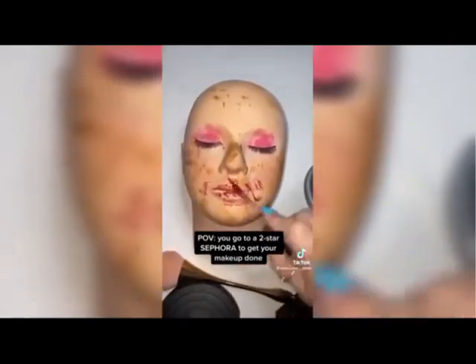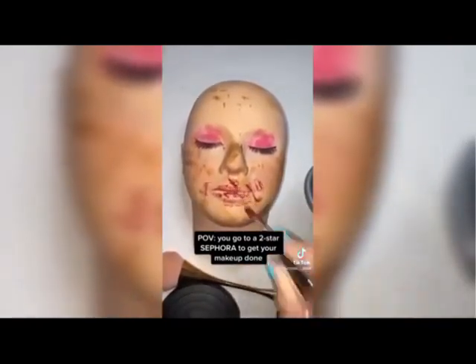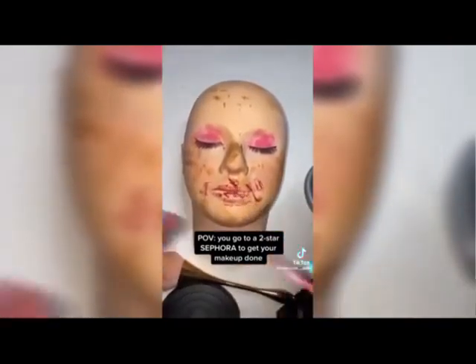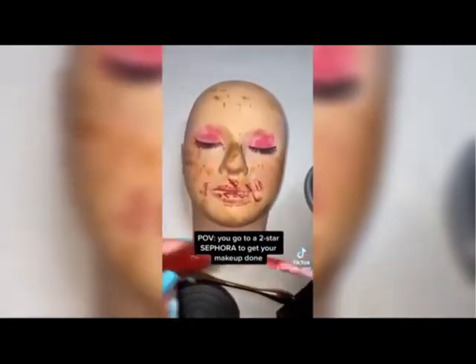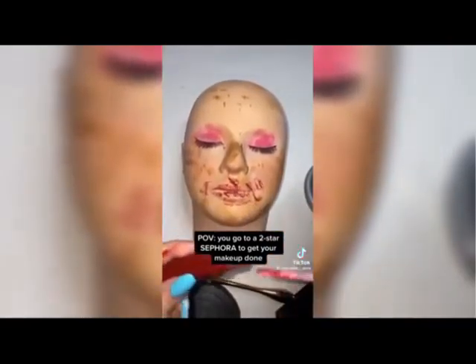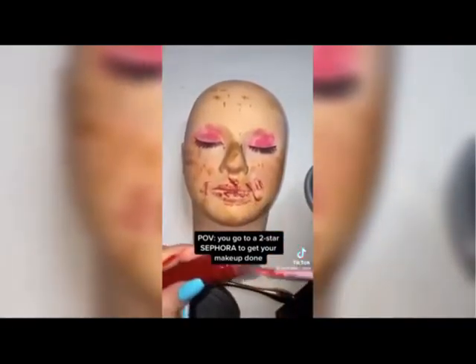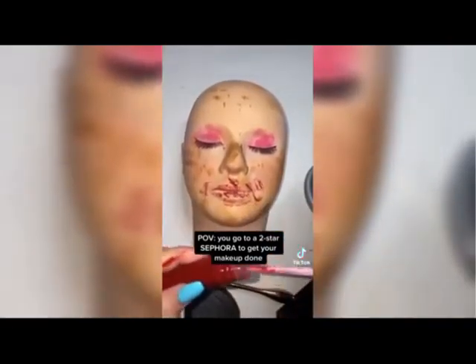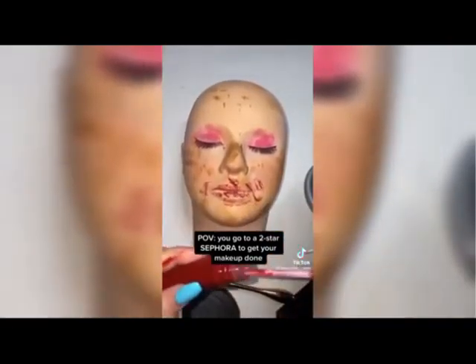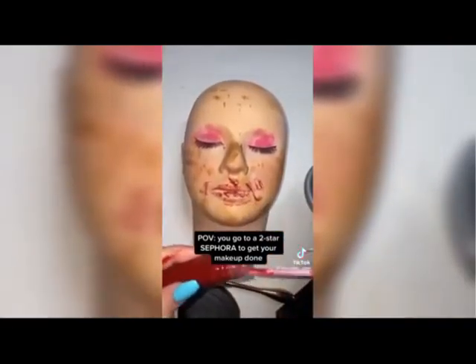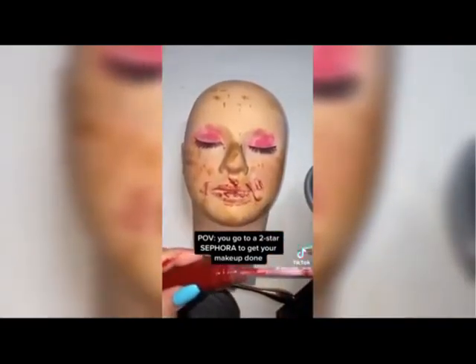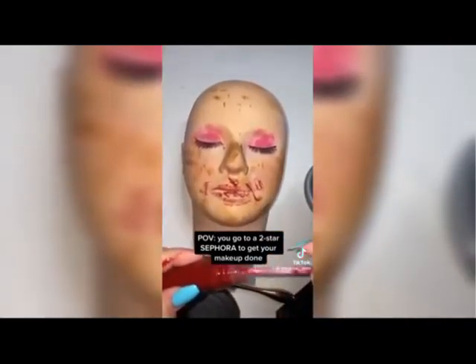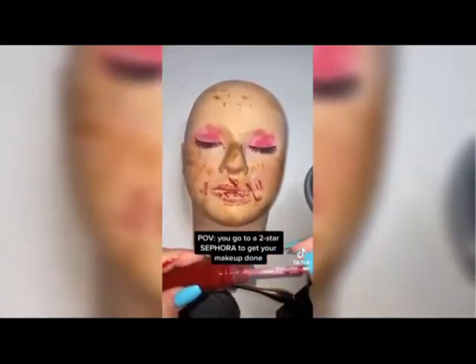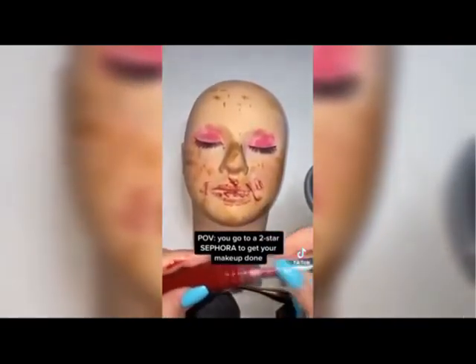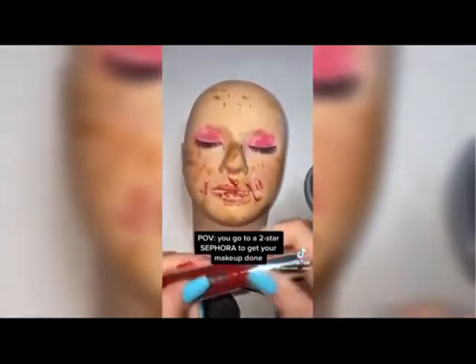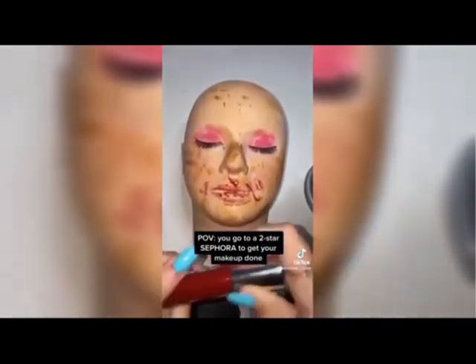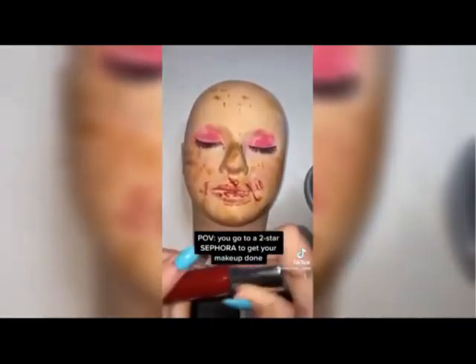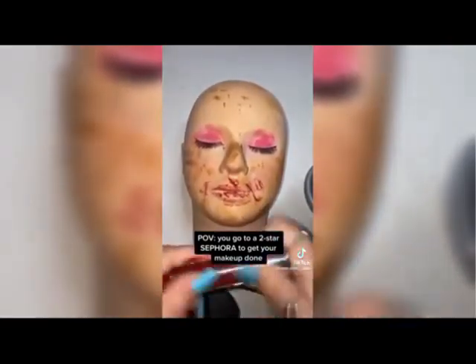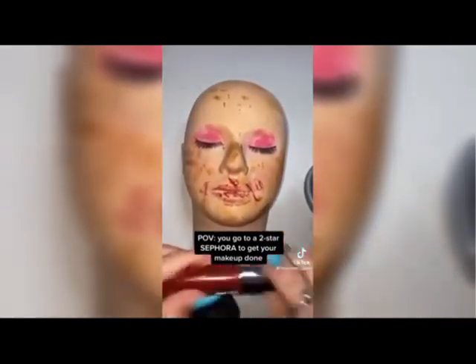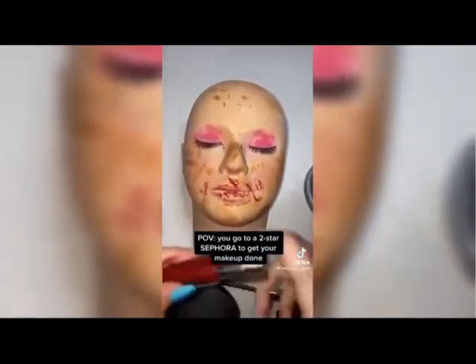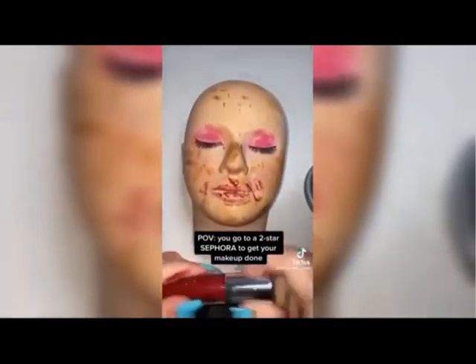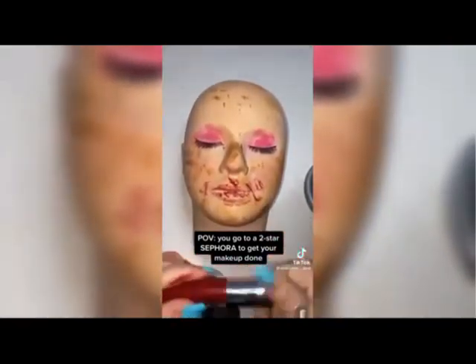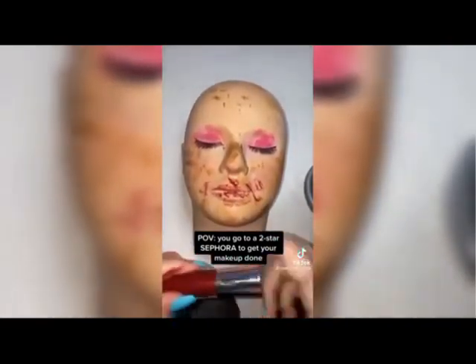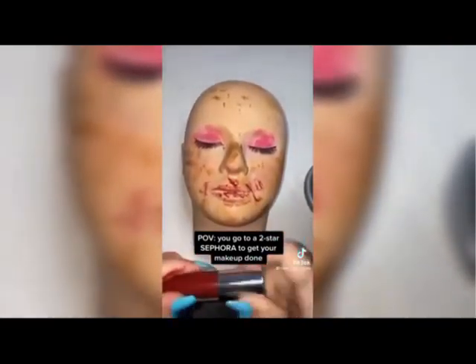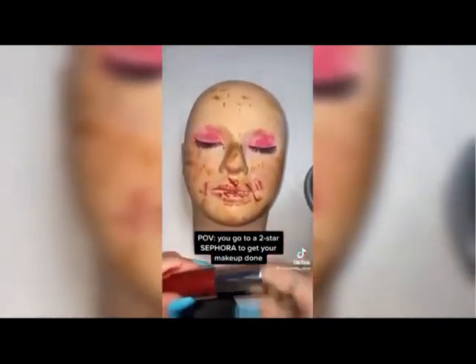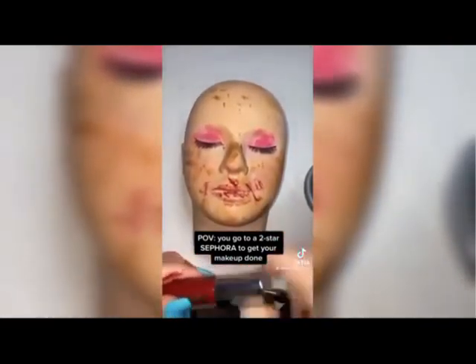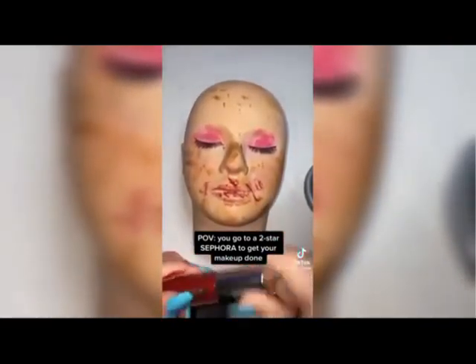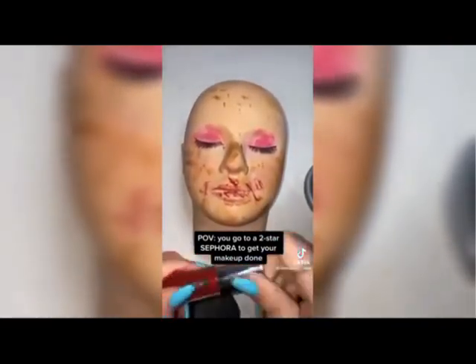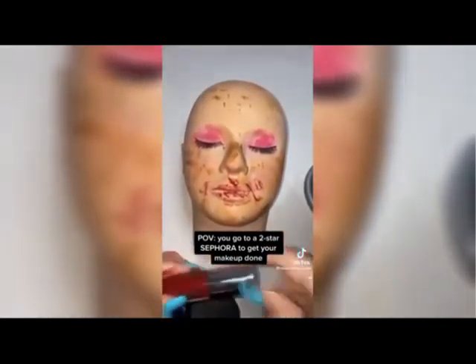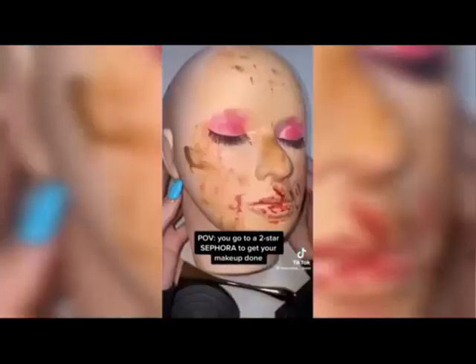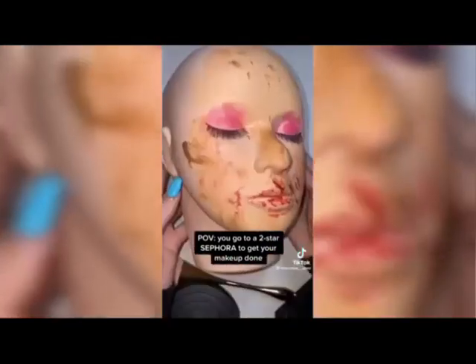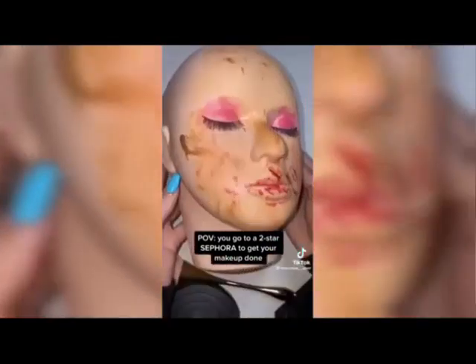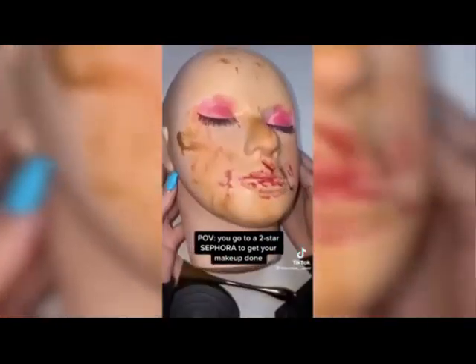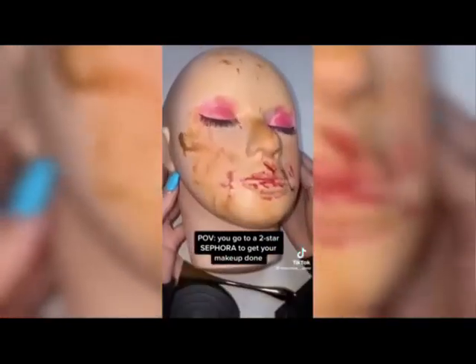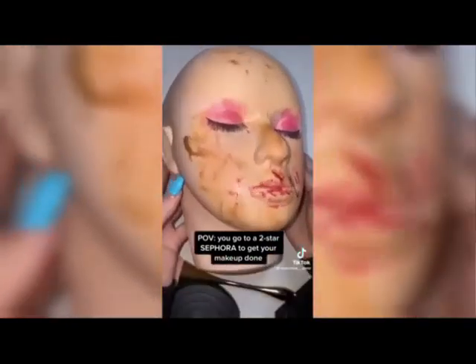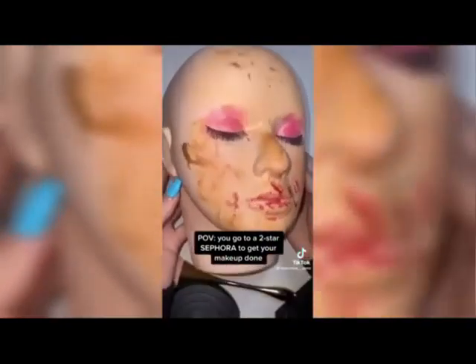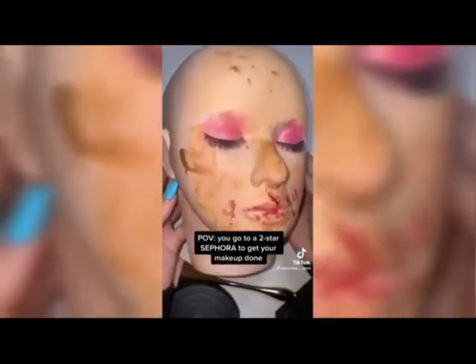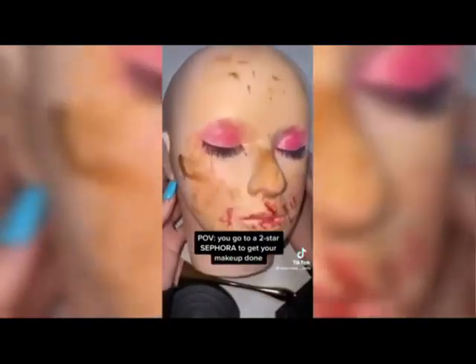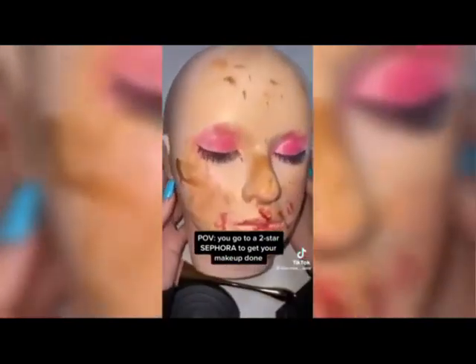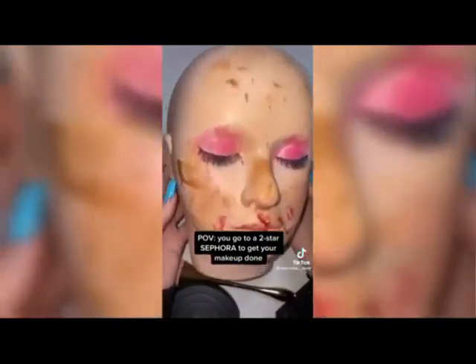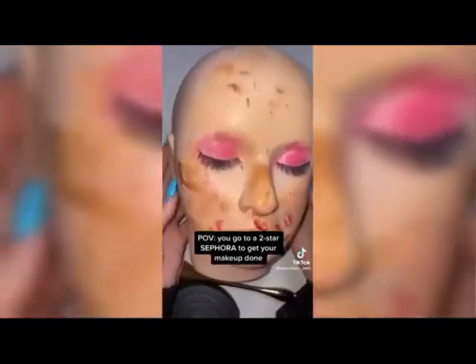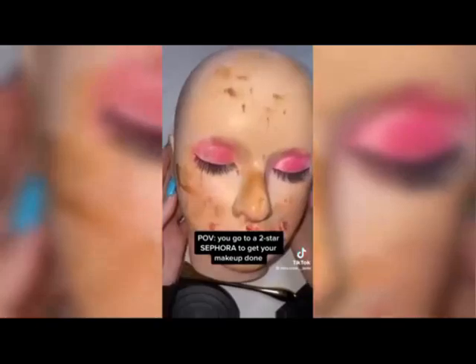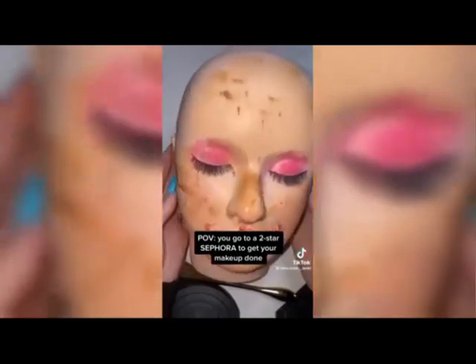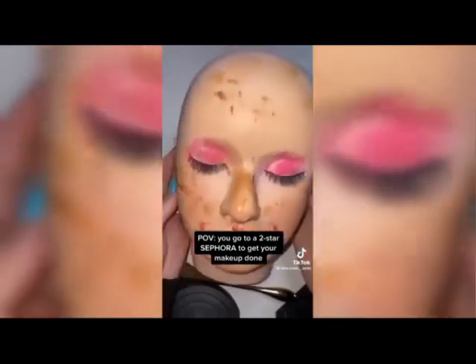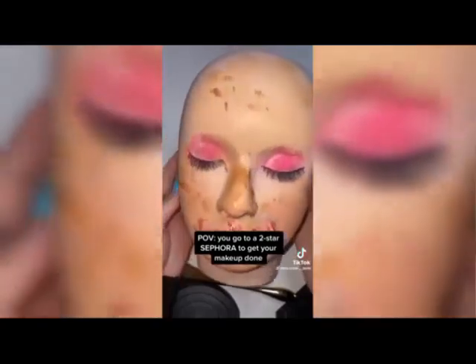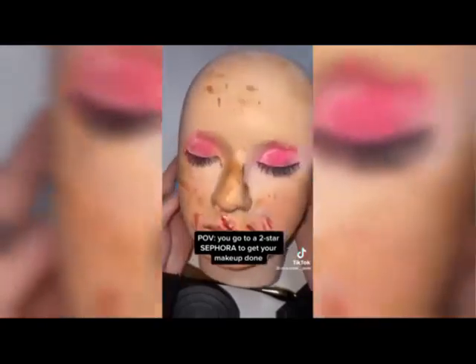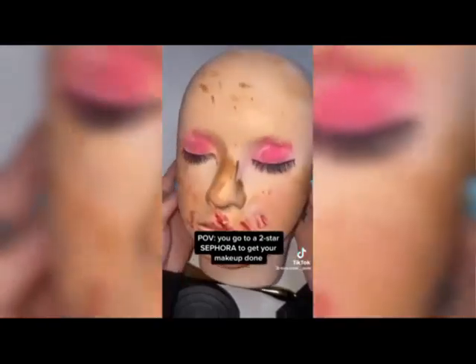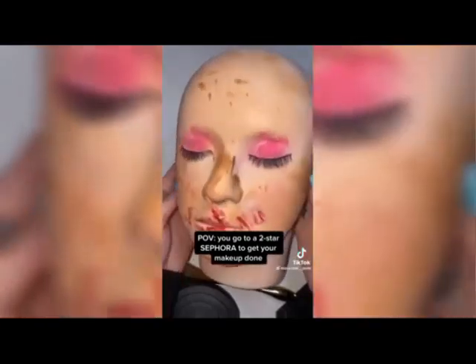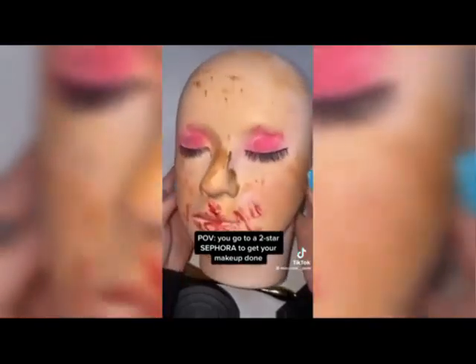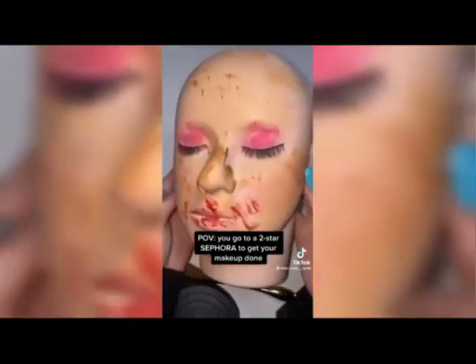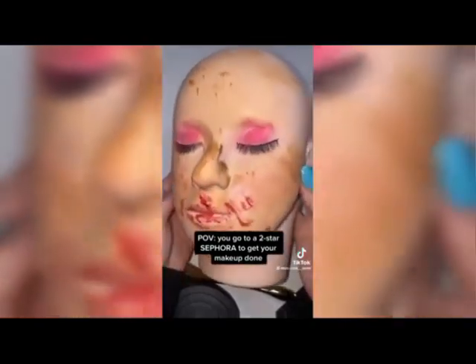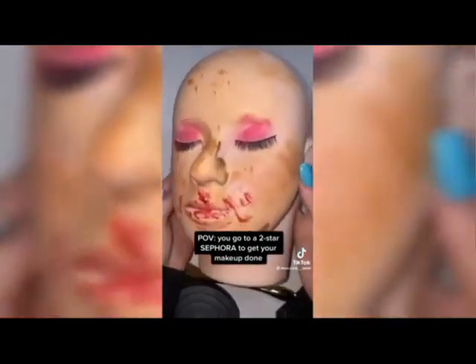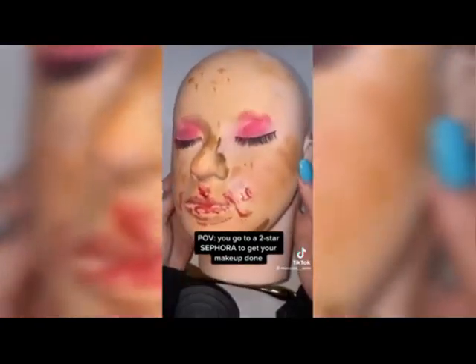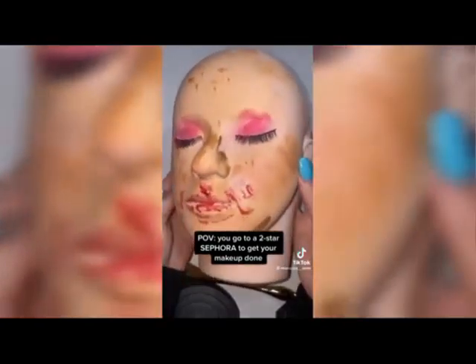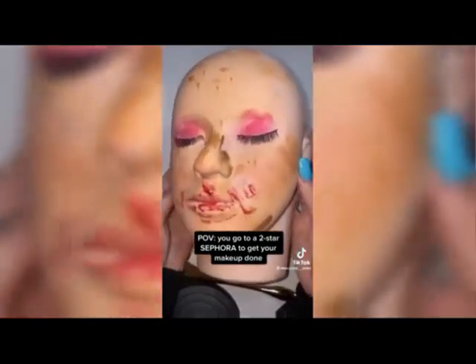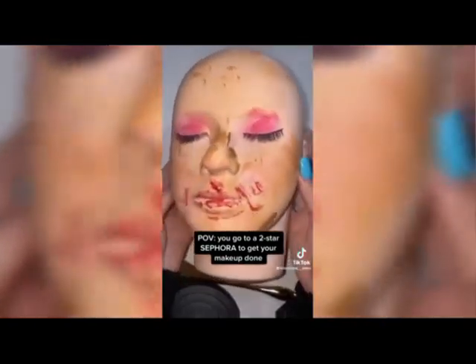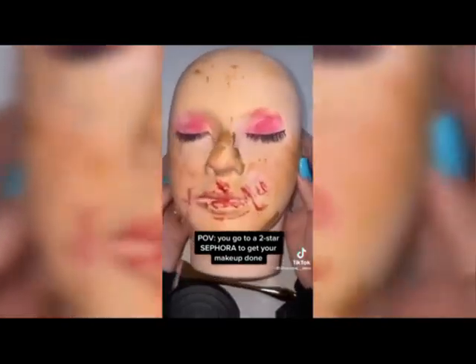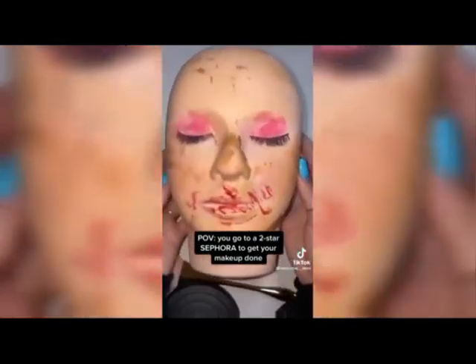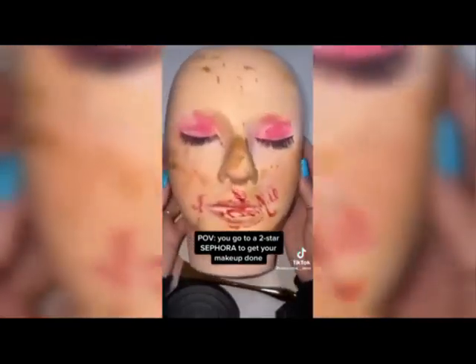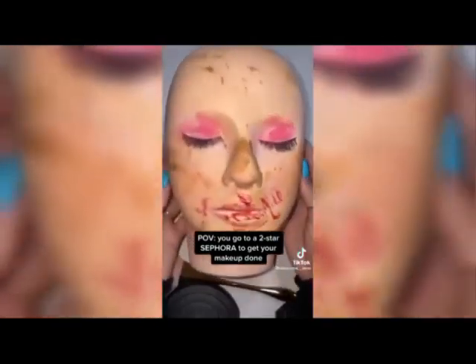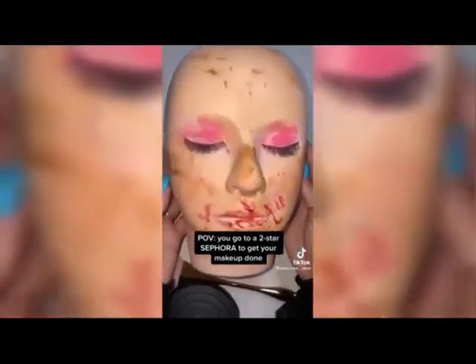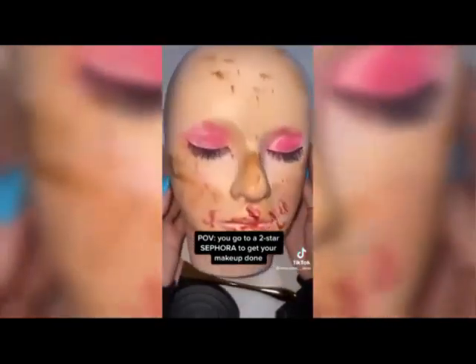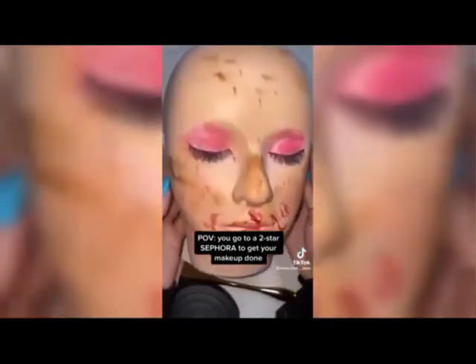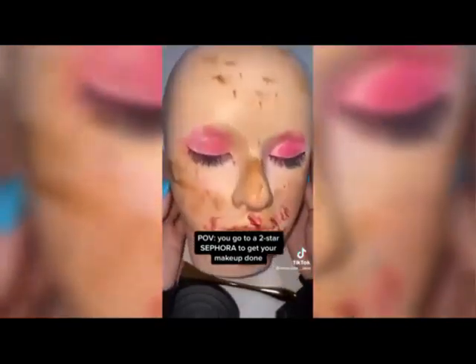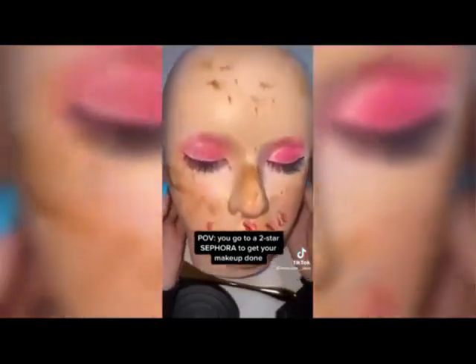Beautiful, beautiful, beautiful. Okay, final look — what do you think, bestie?